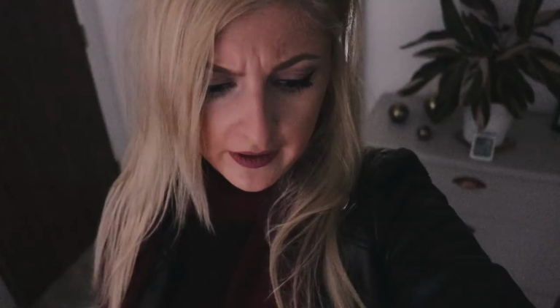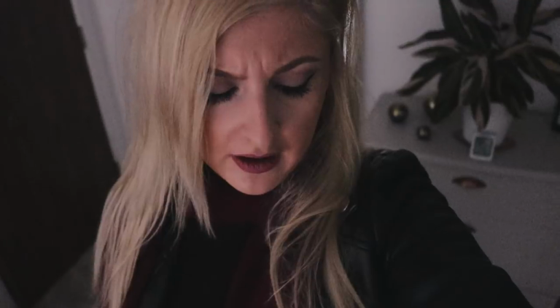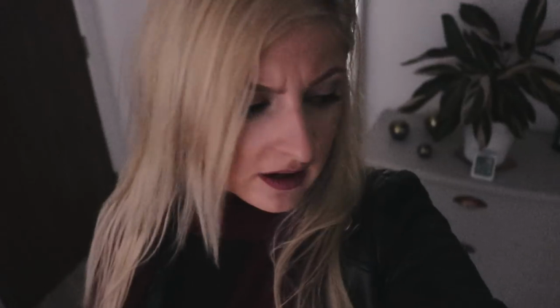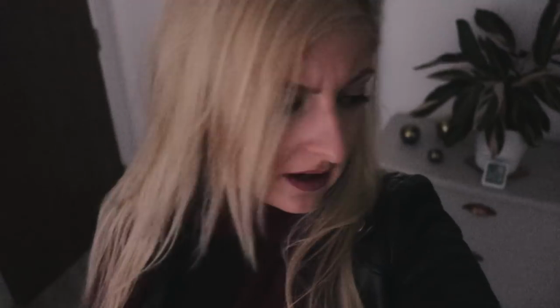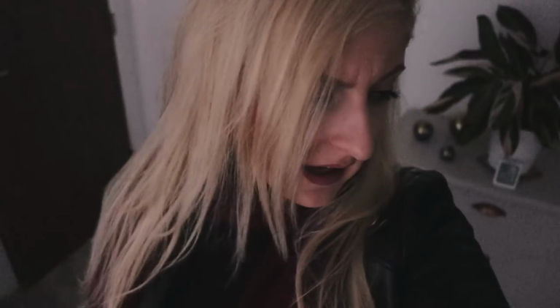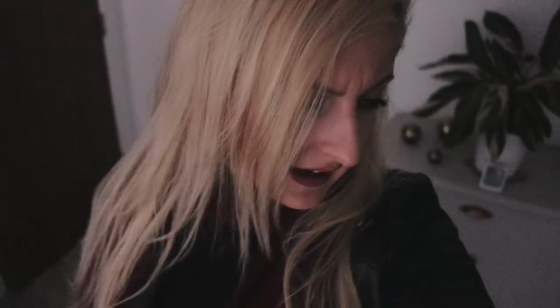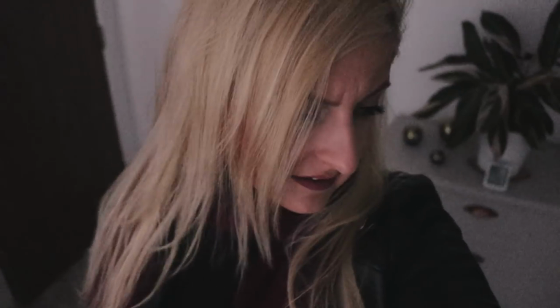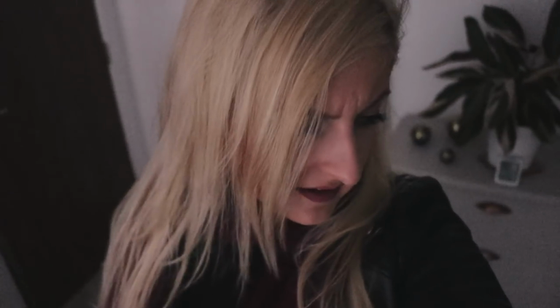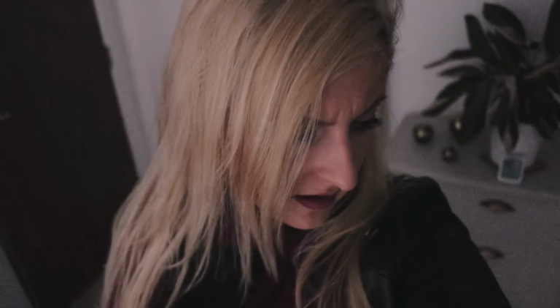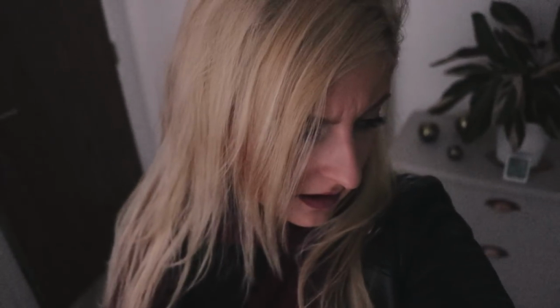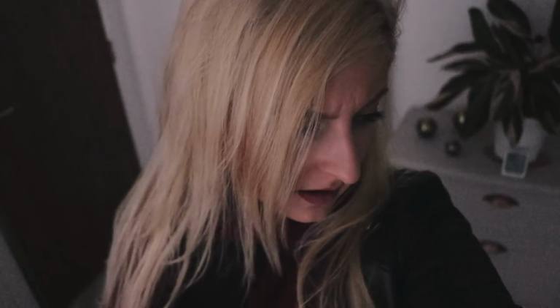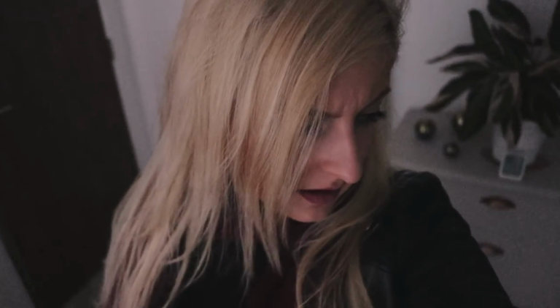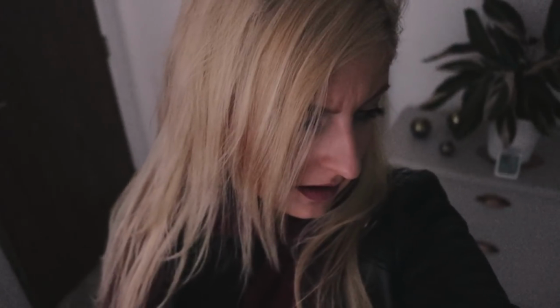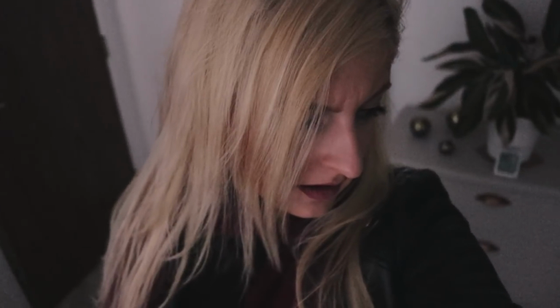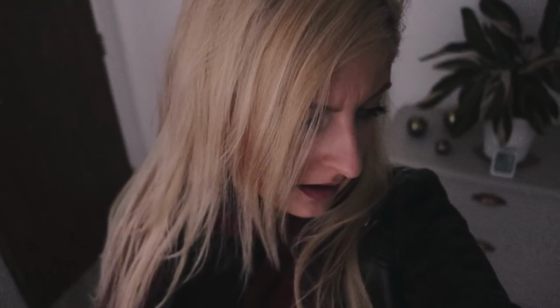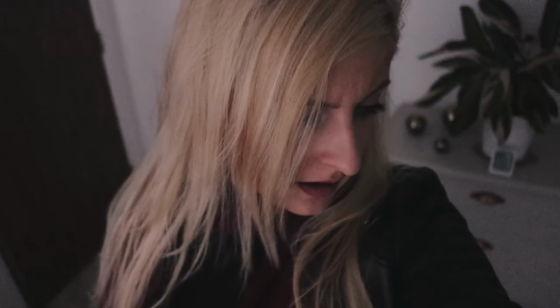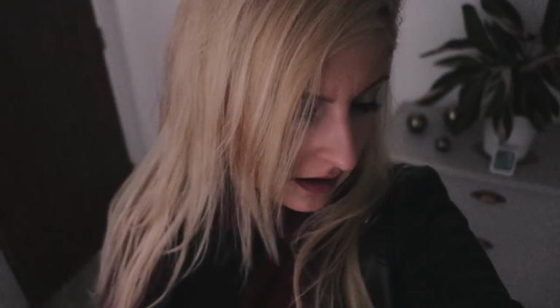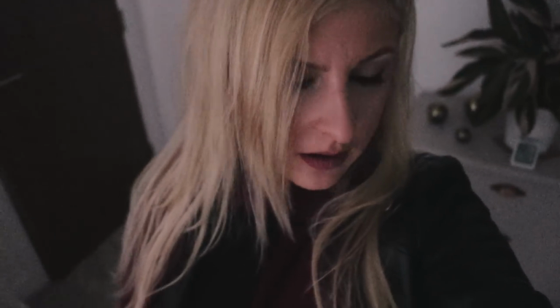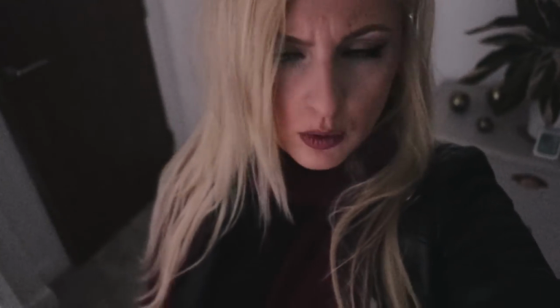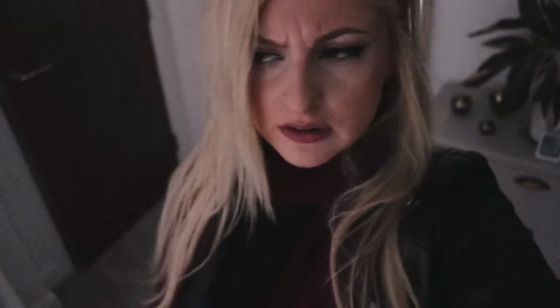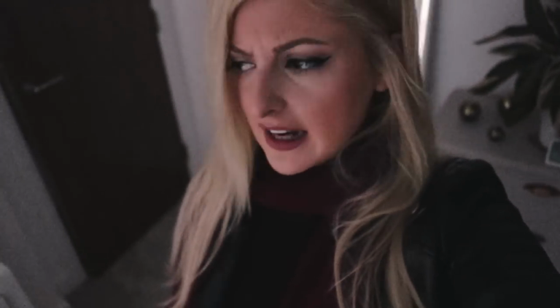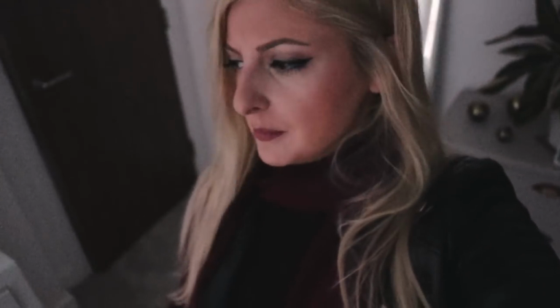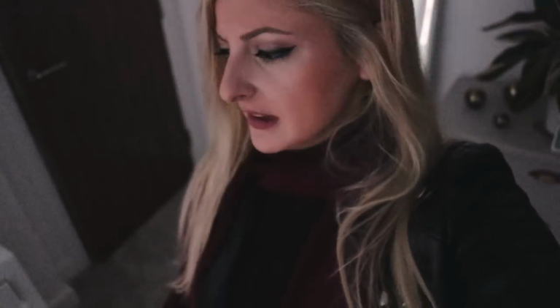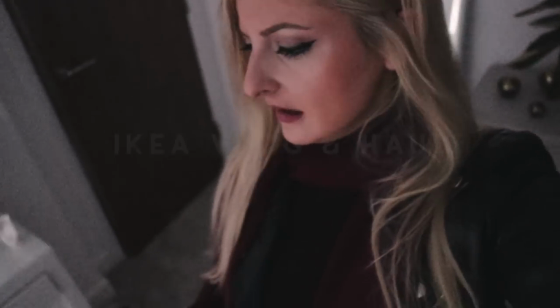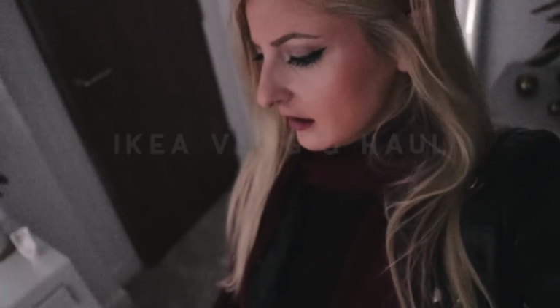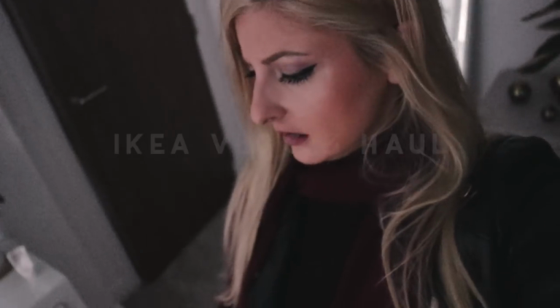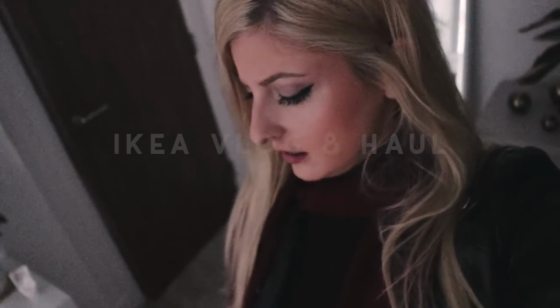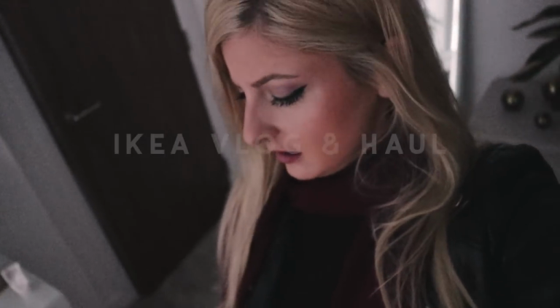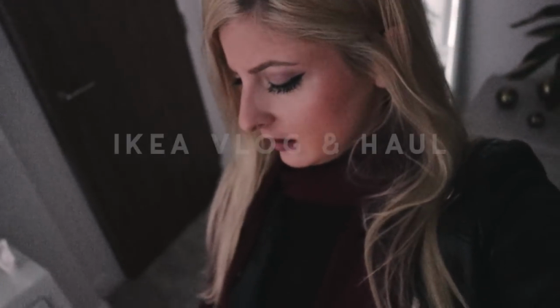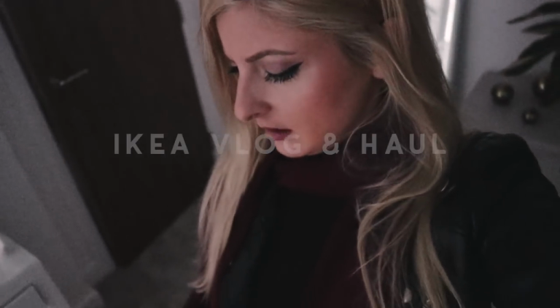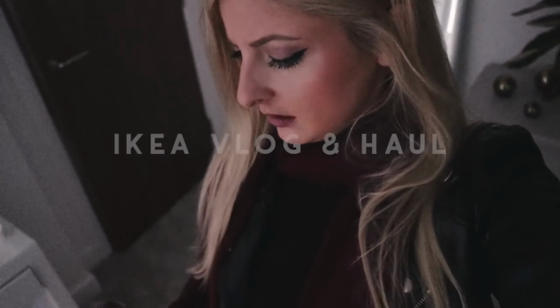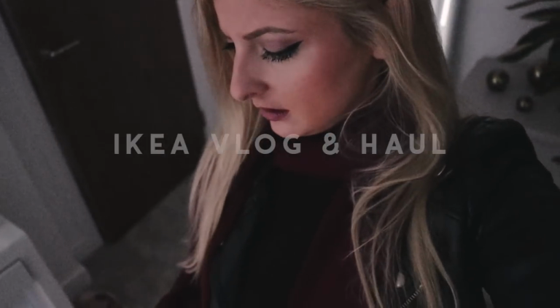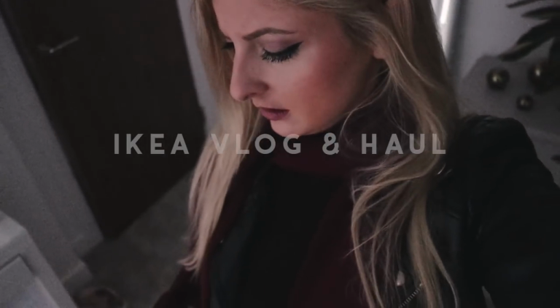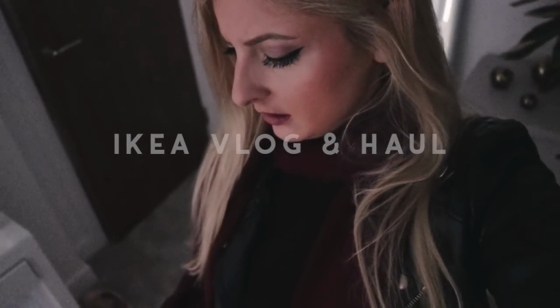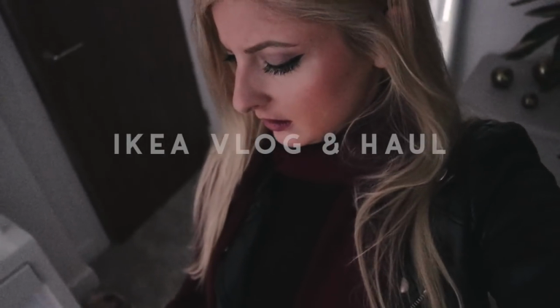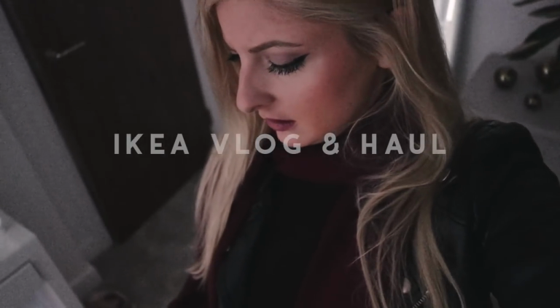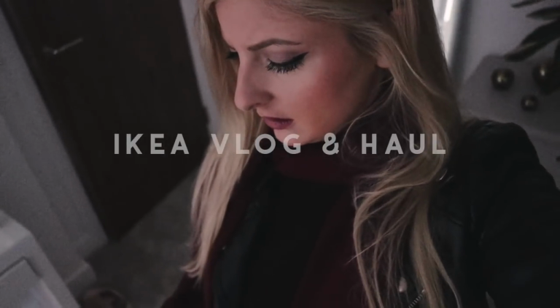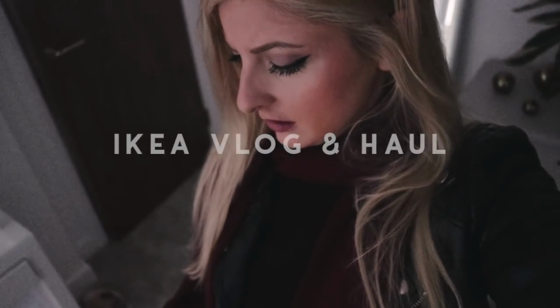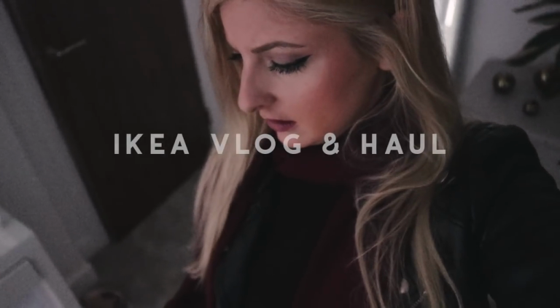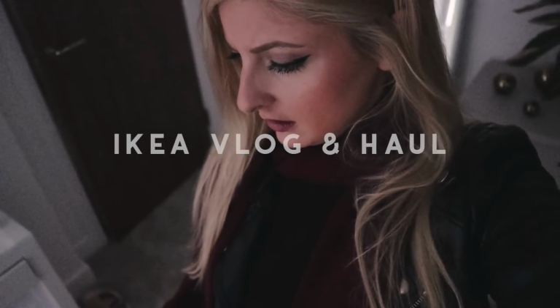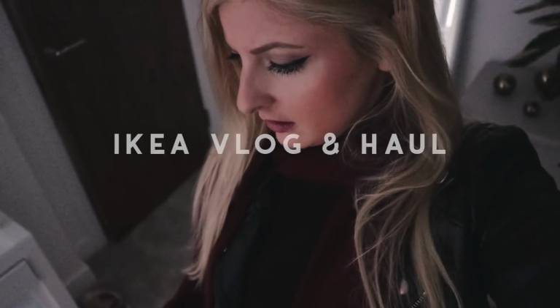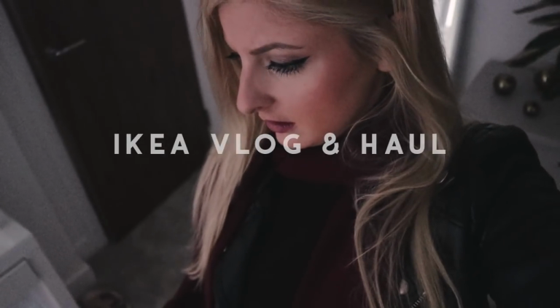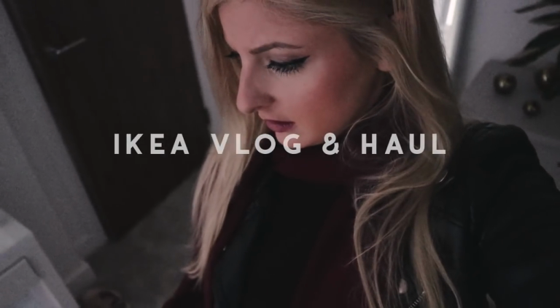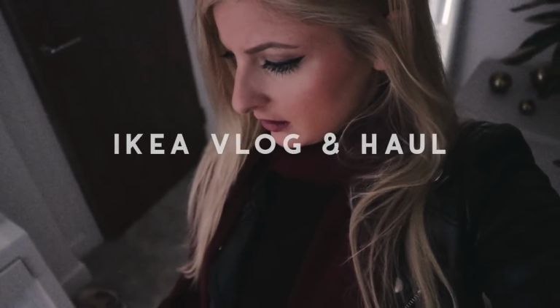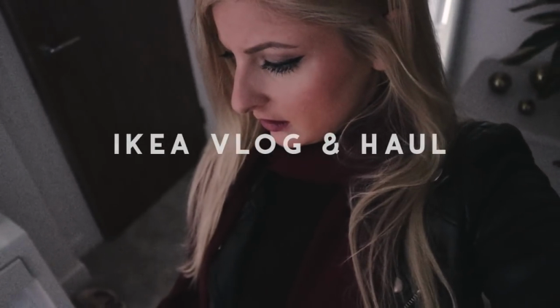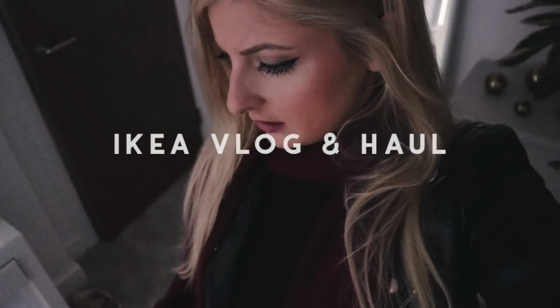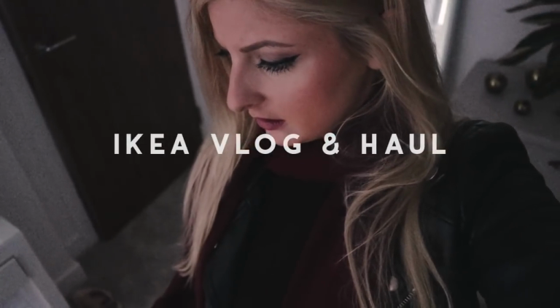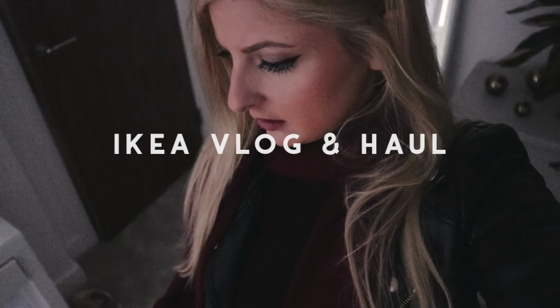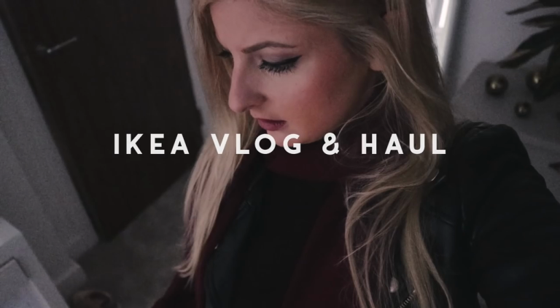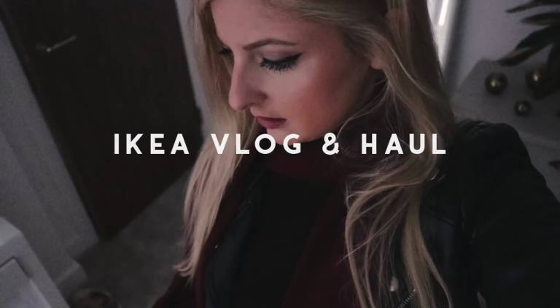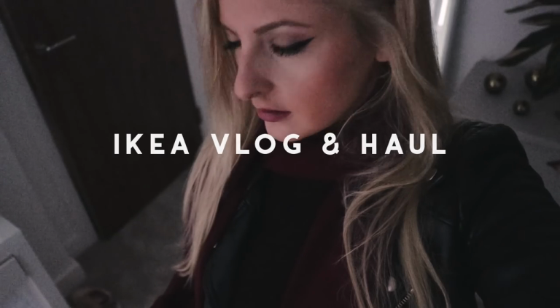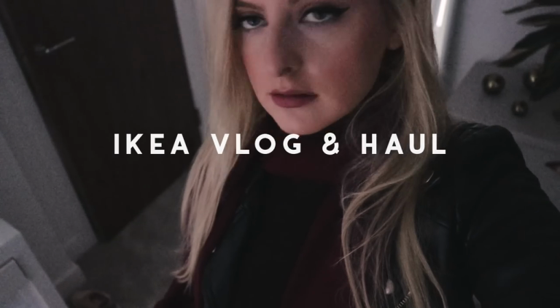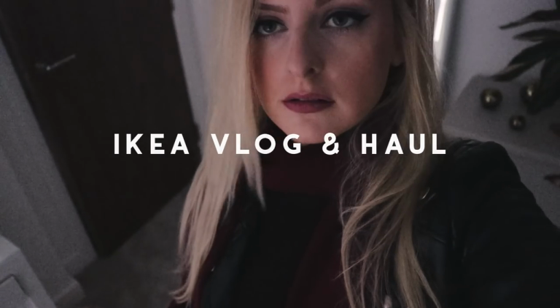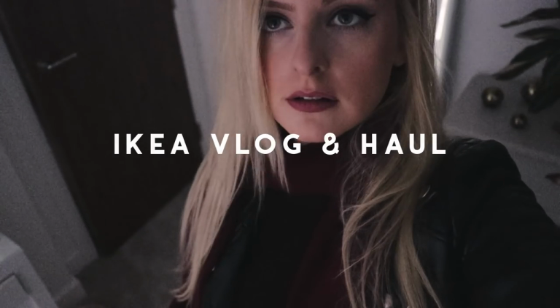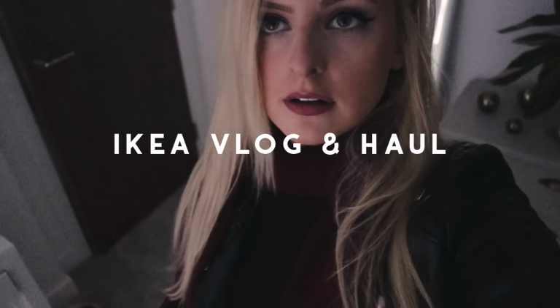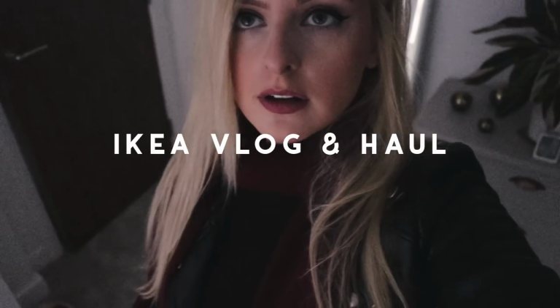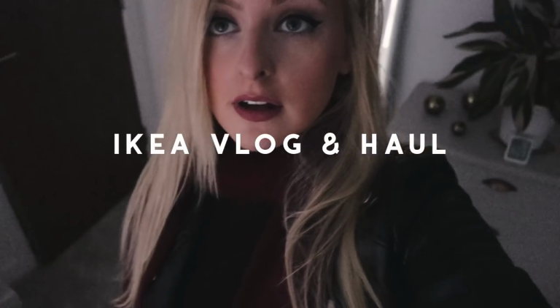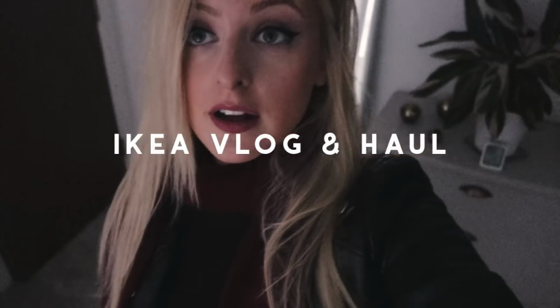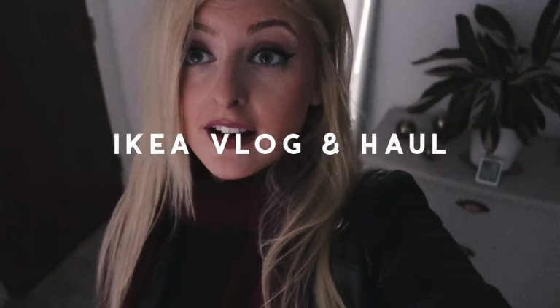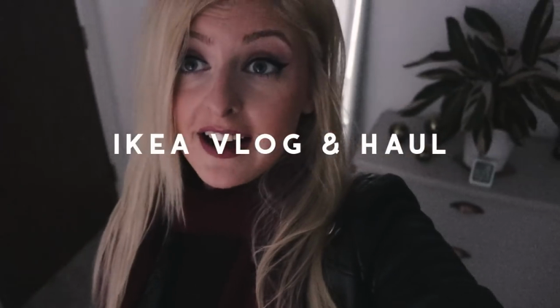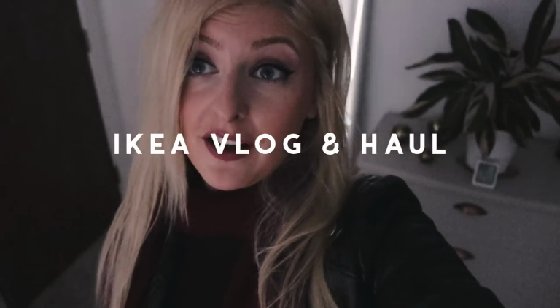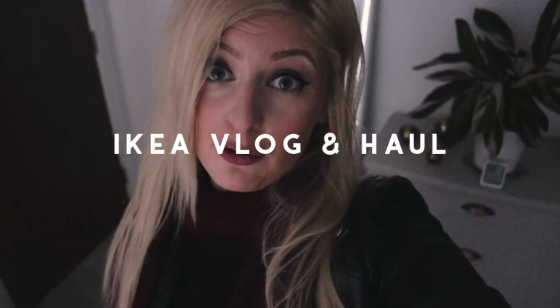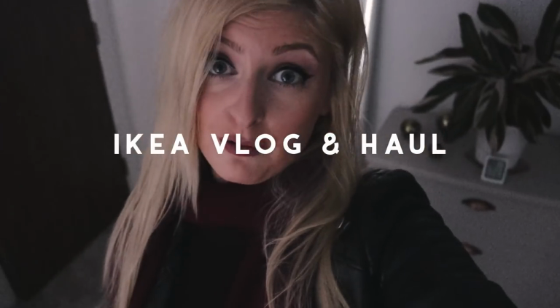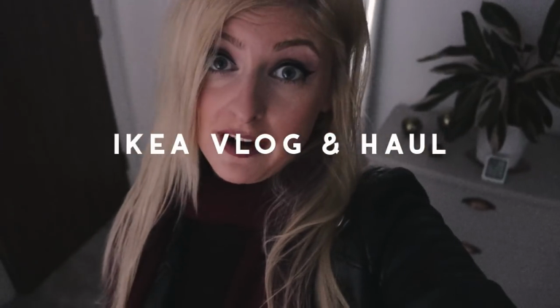Alexa, what time is it? The time is 9:03am. 9:03.